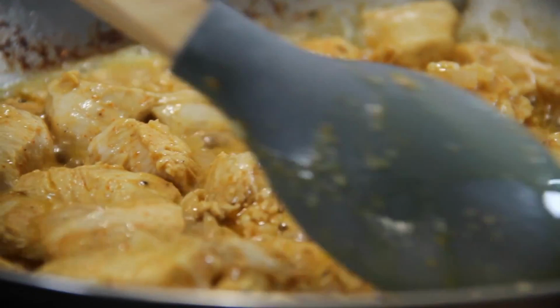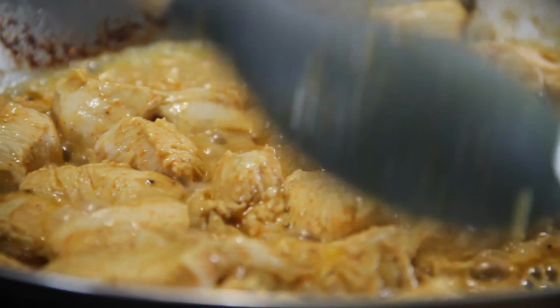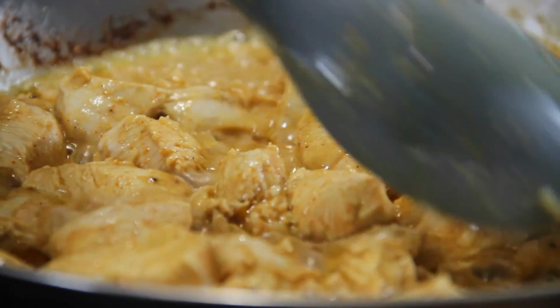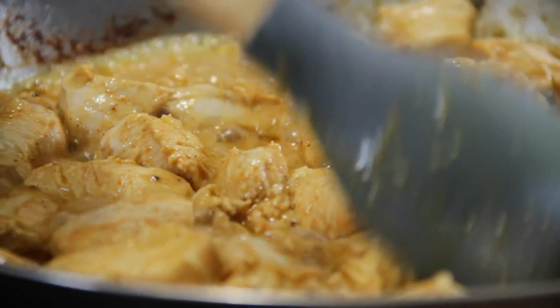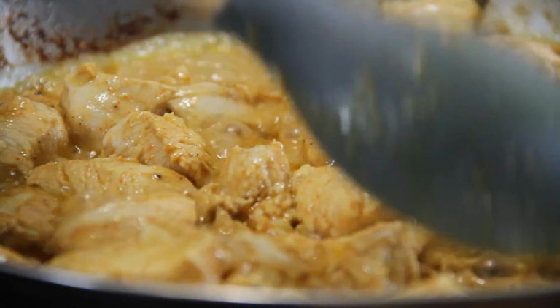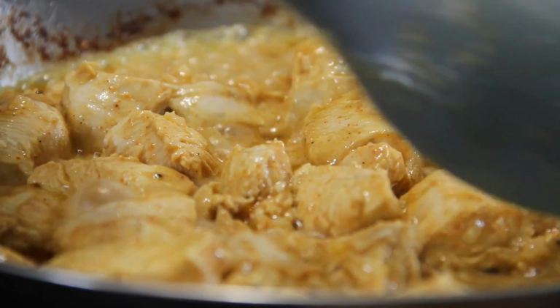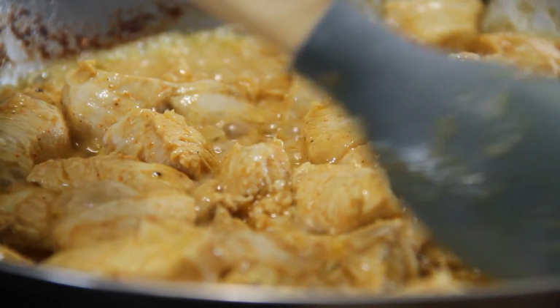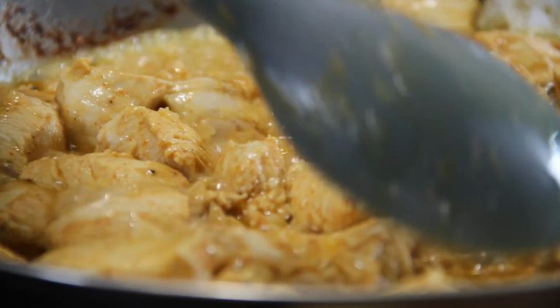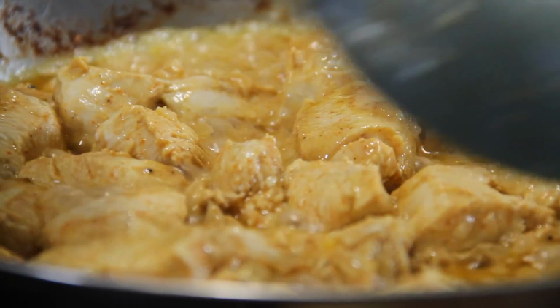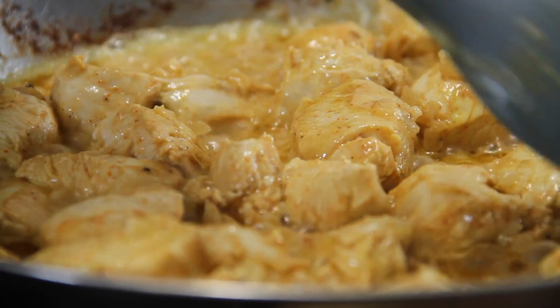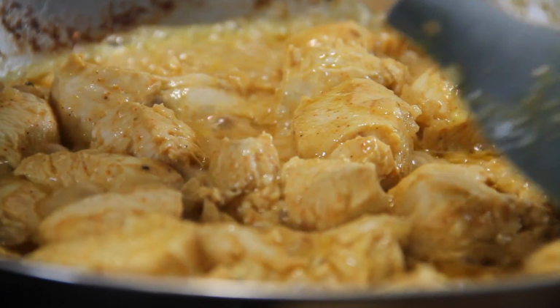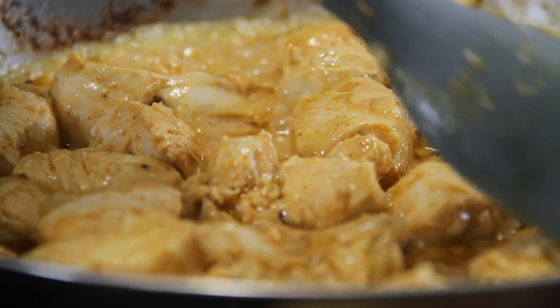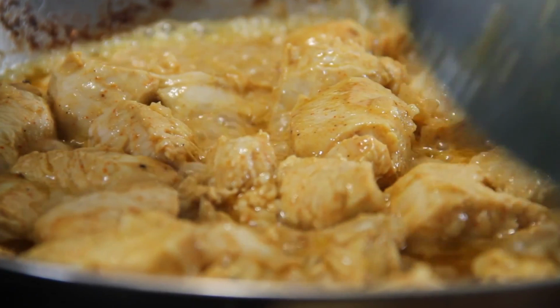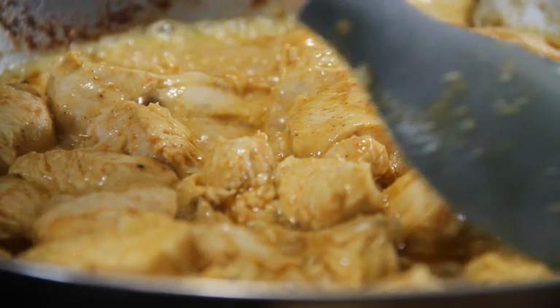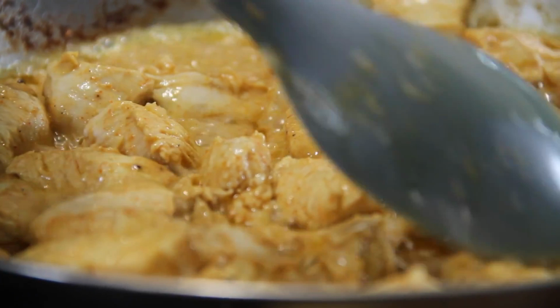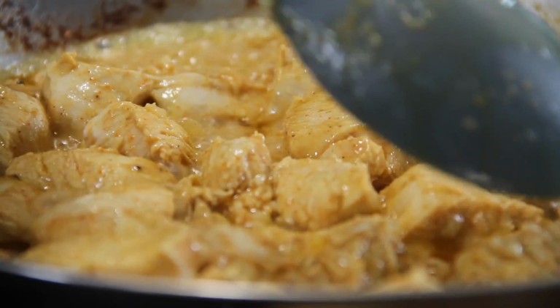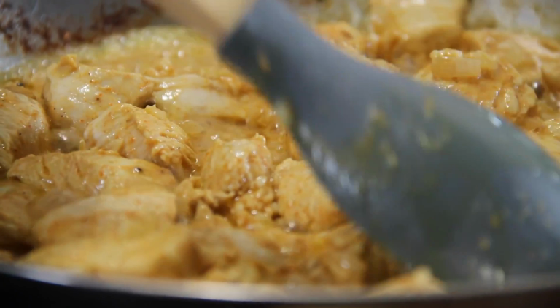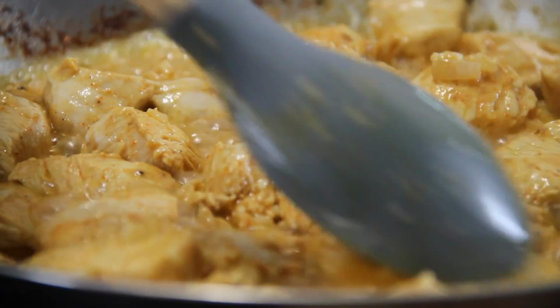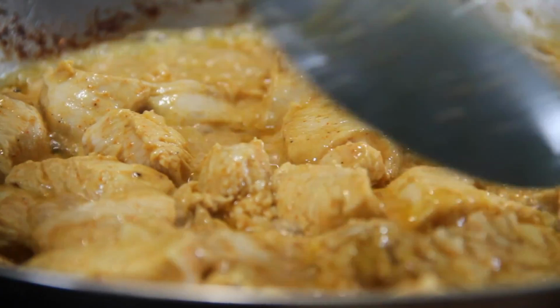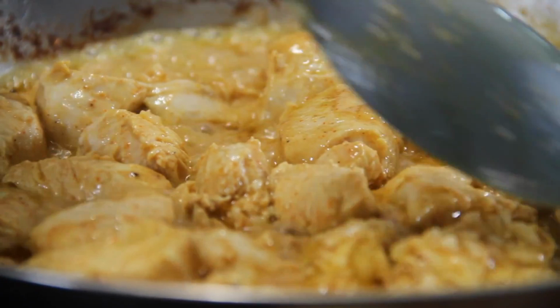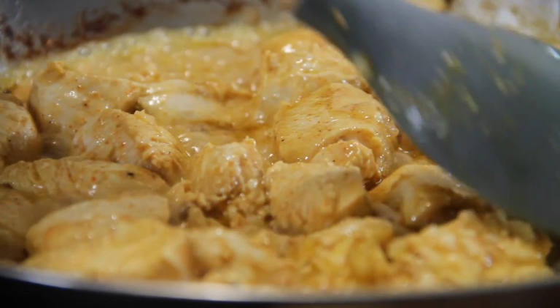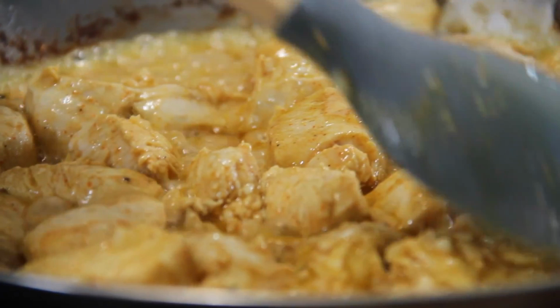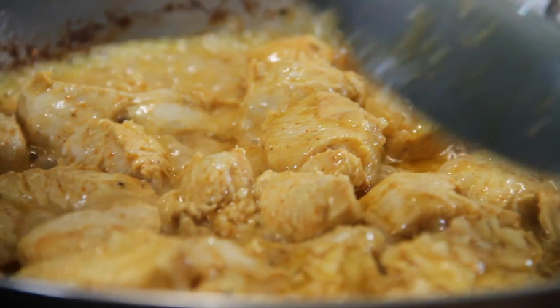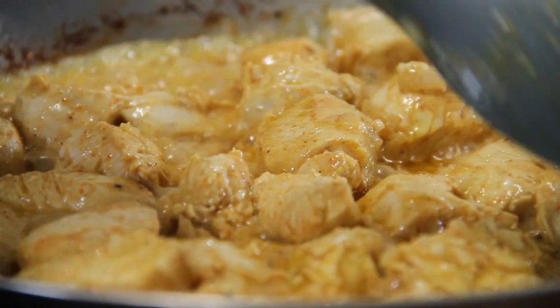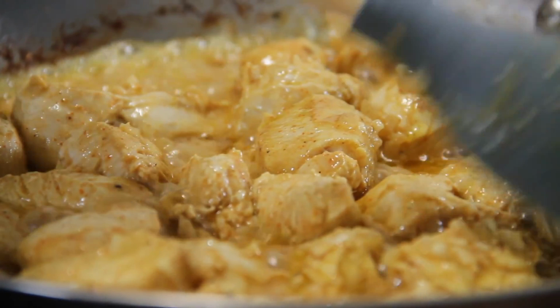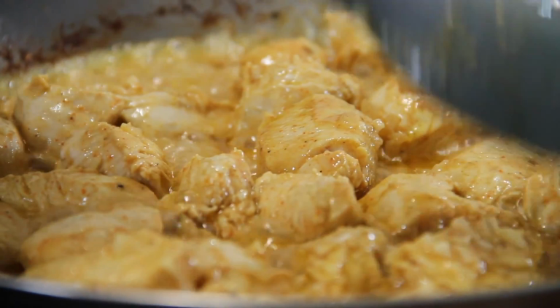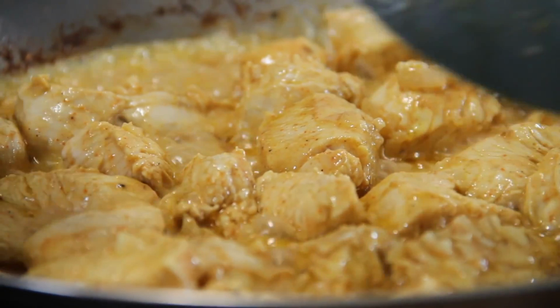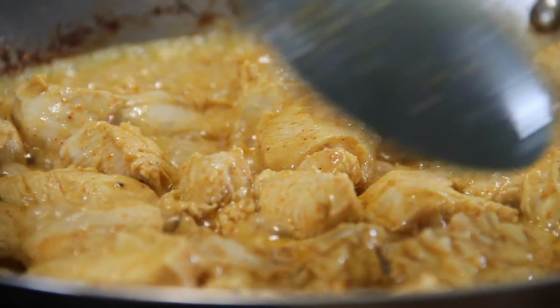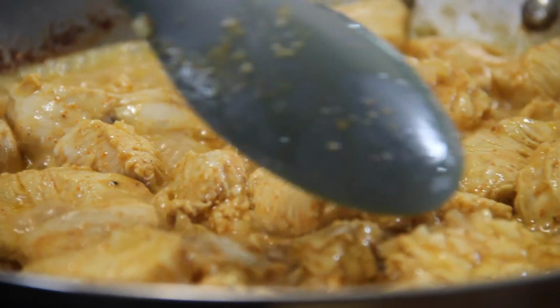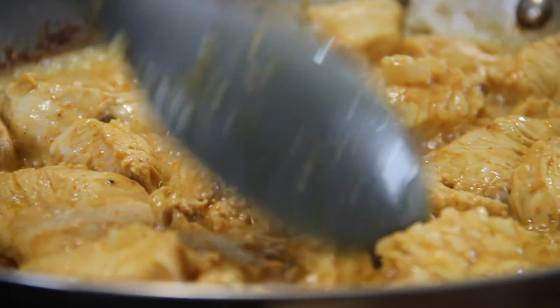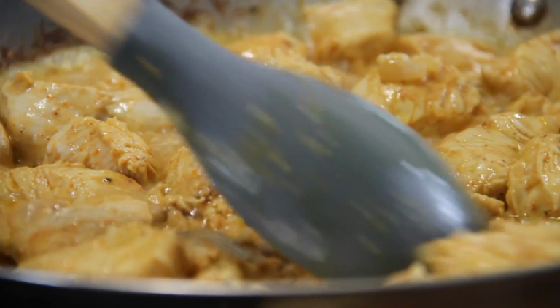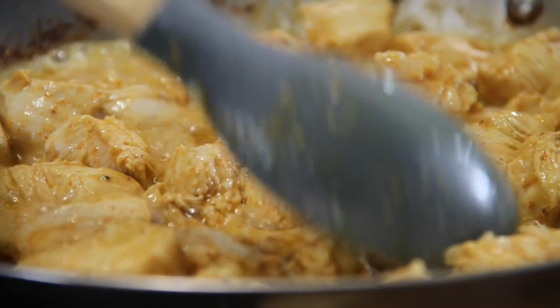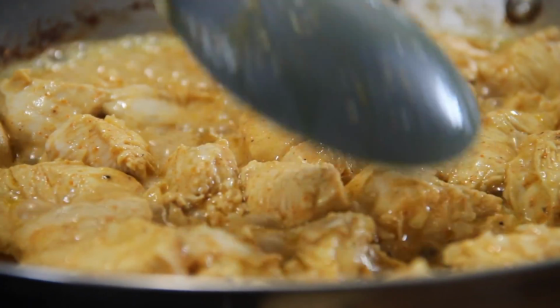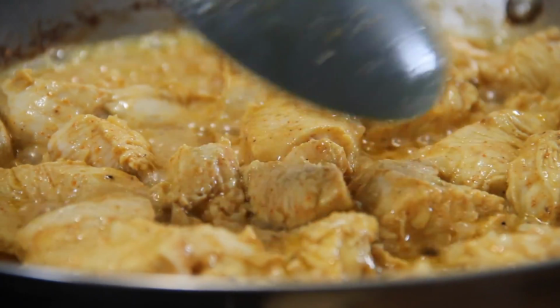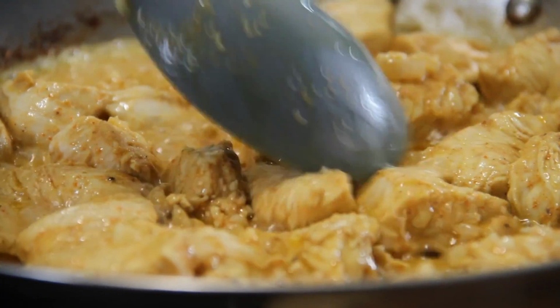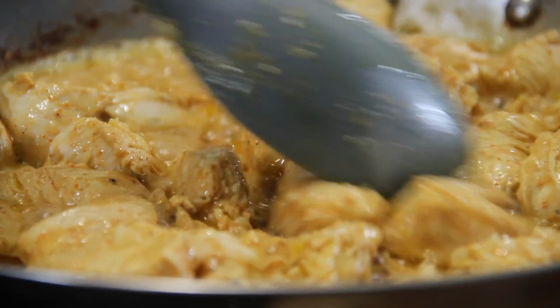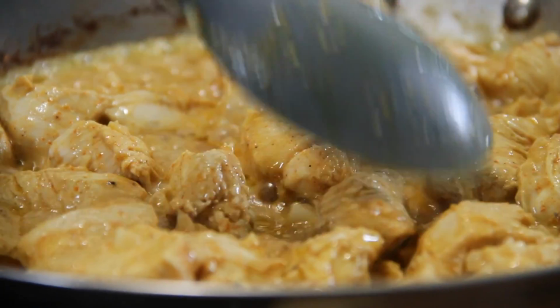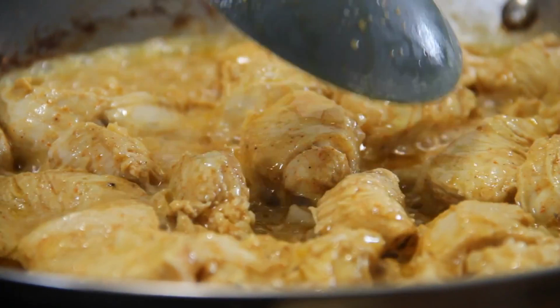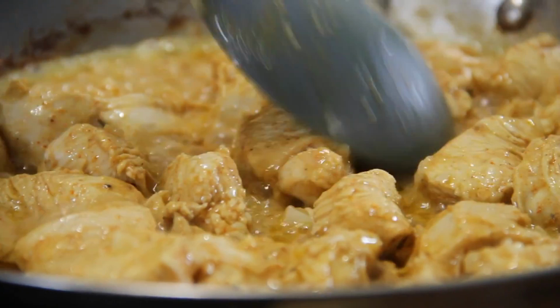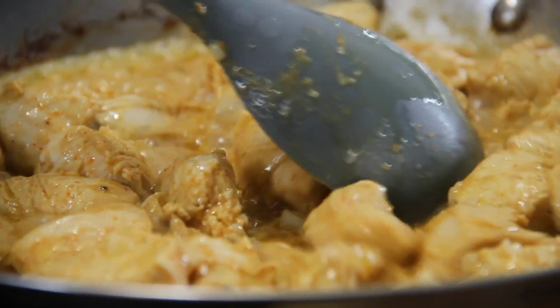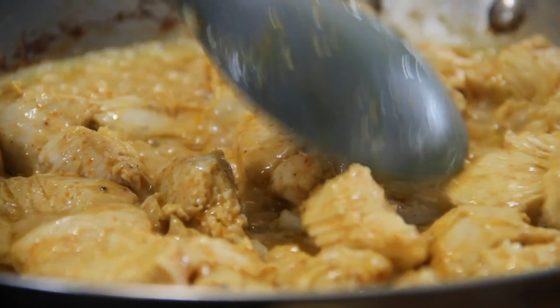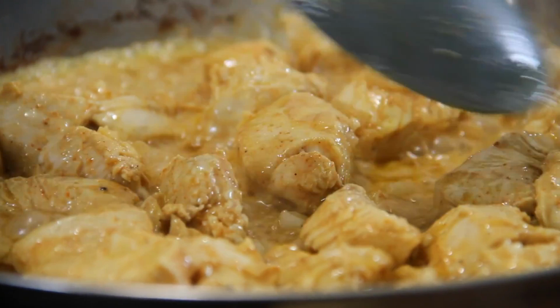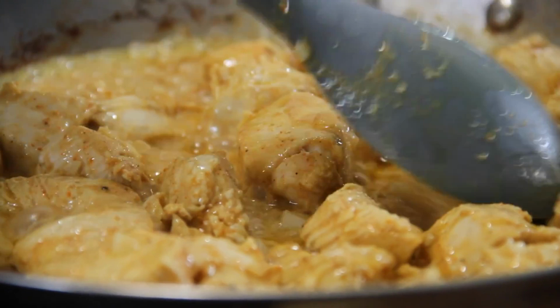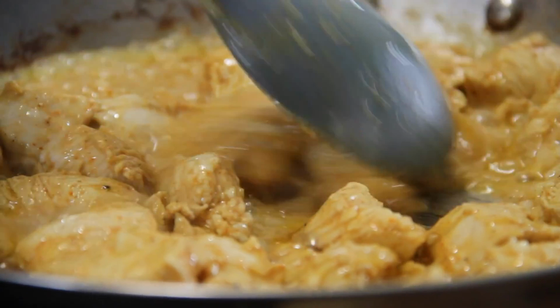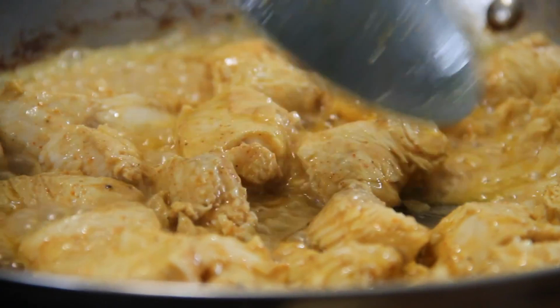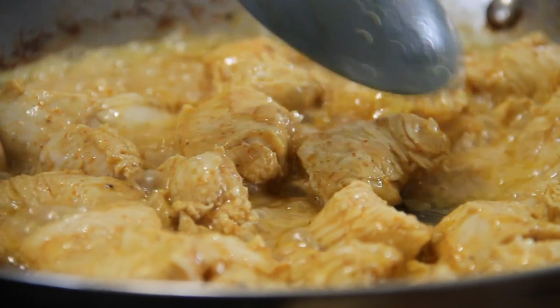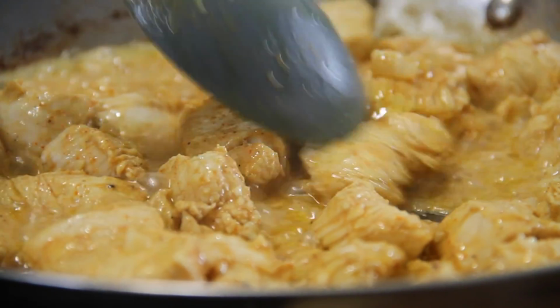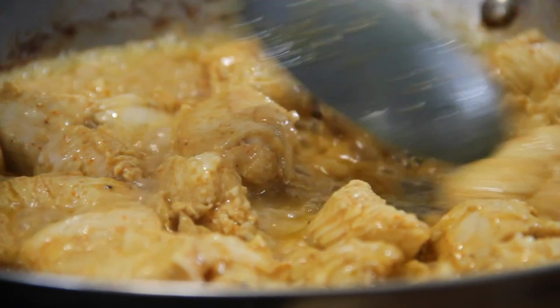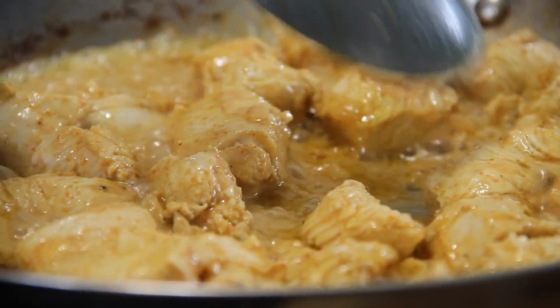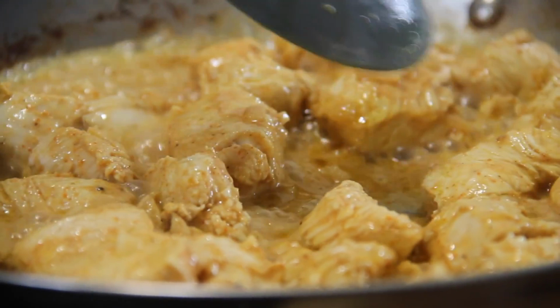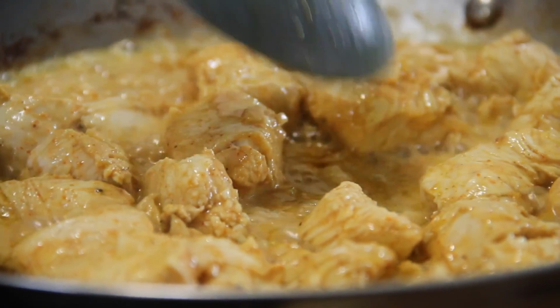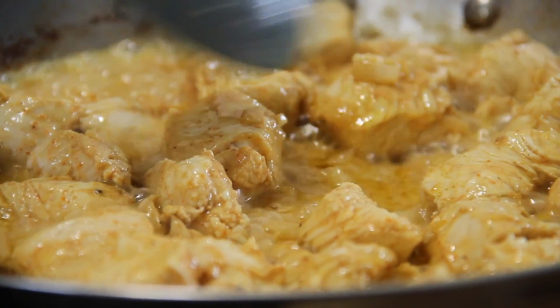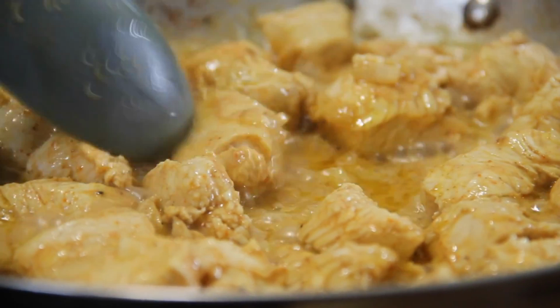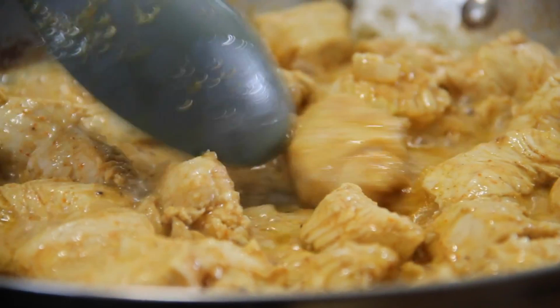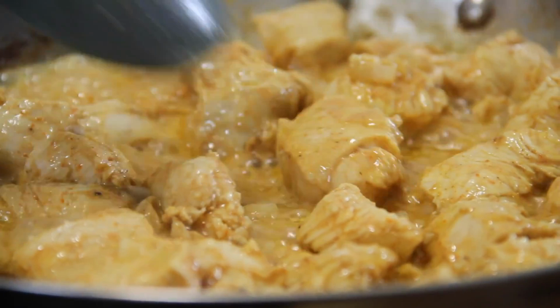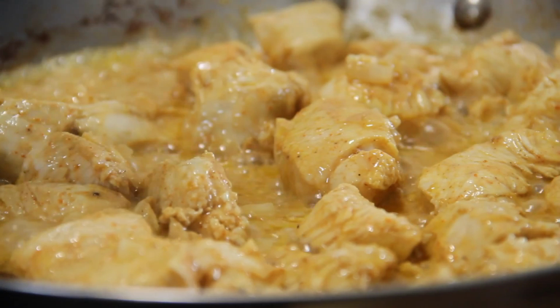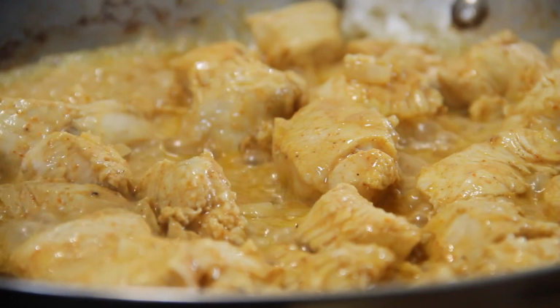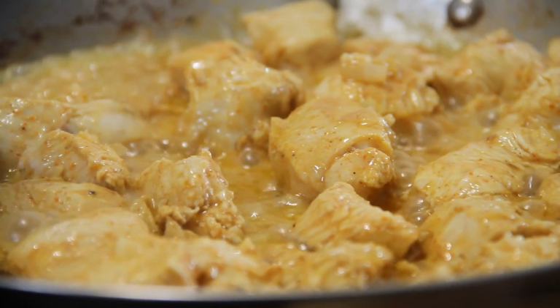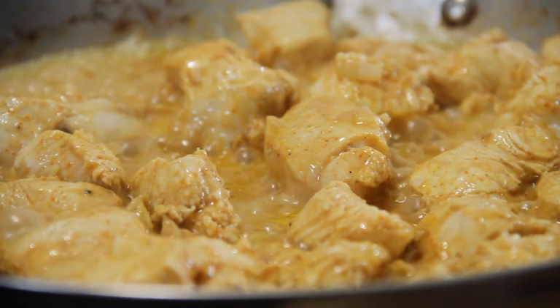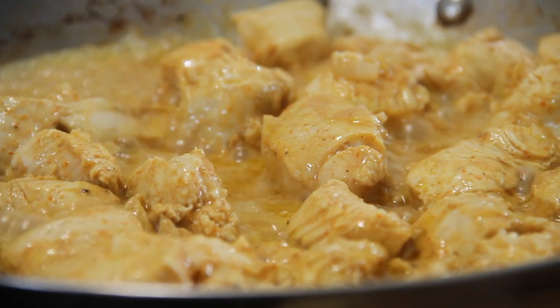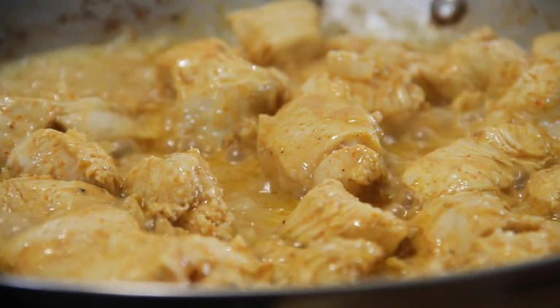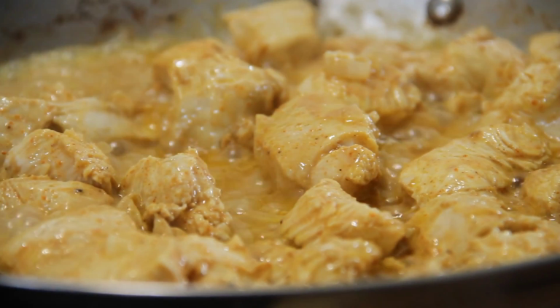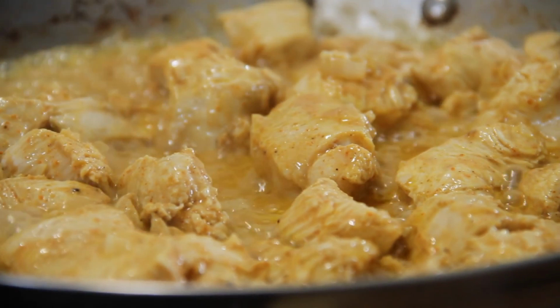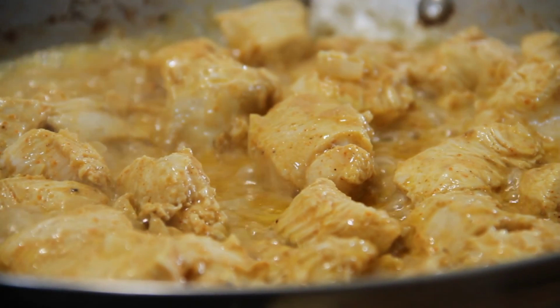One thing to remember that I always say: a recipe is a guide, not a law, so feel free to do your own thing.